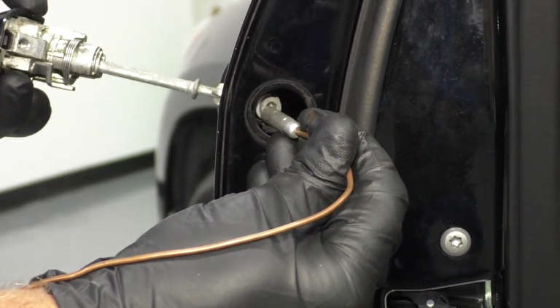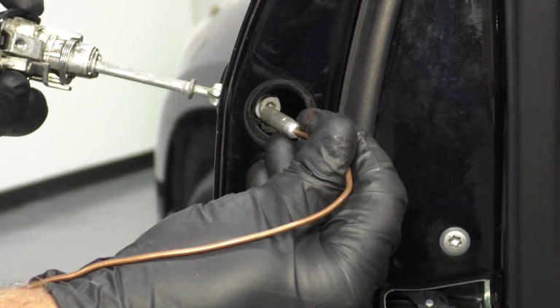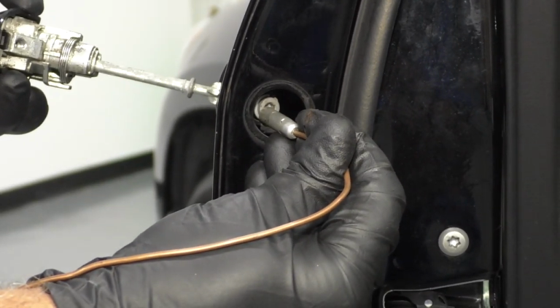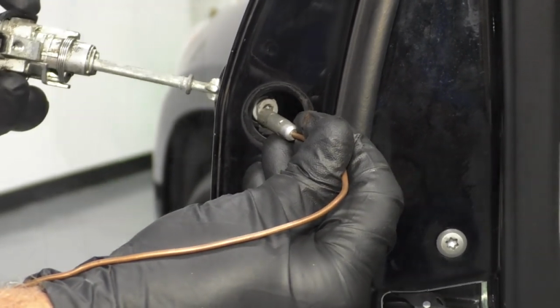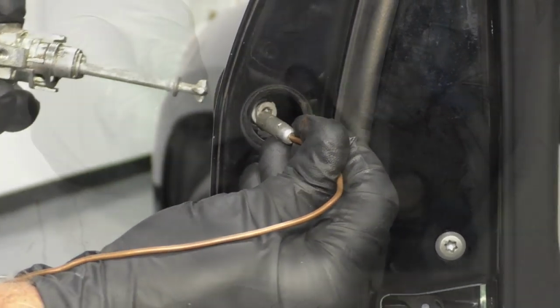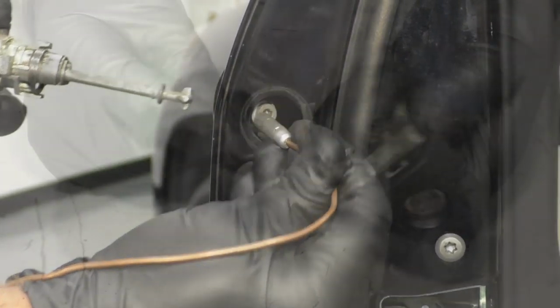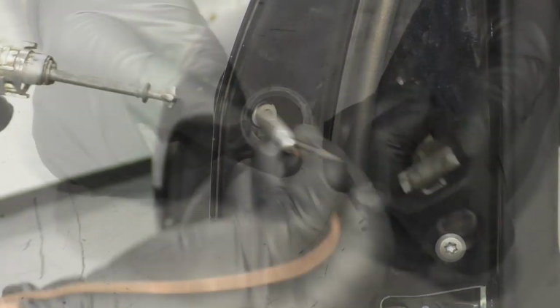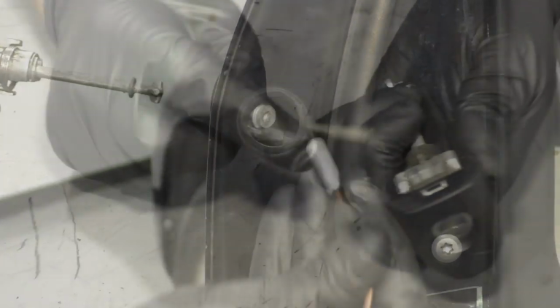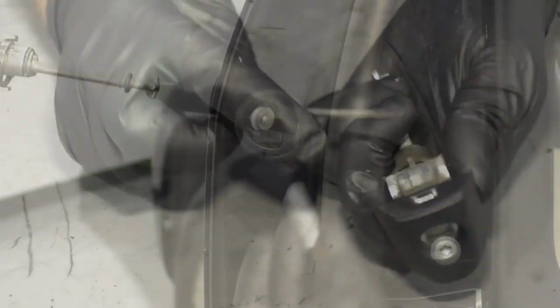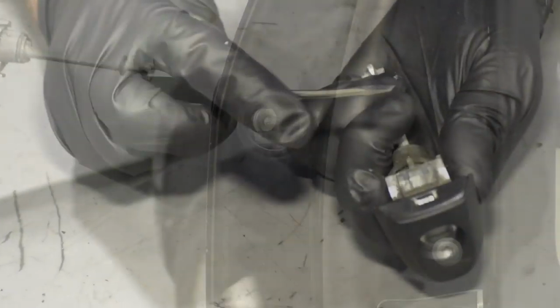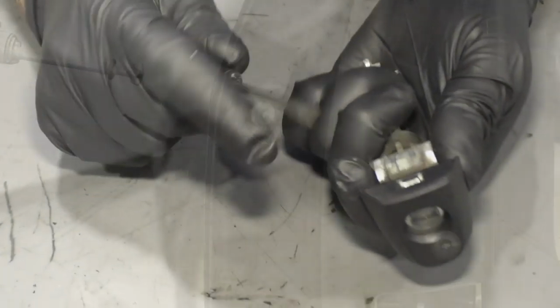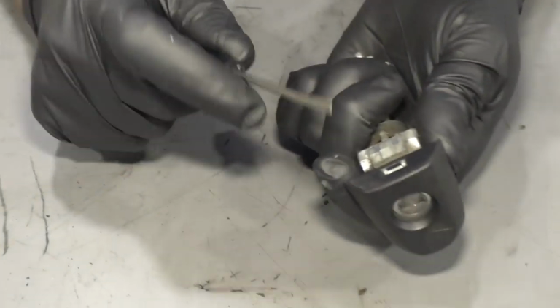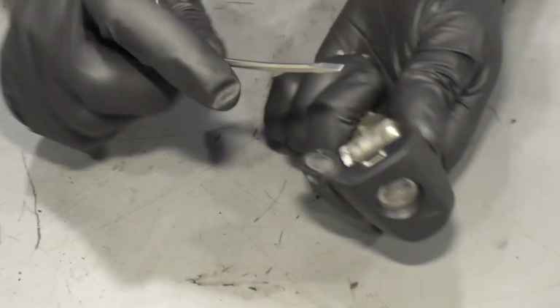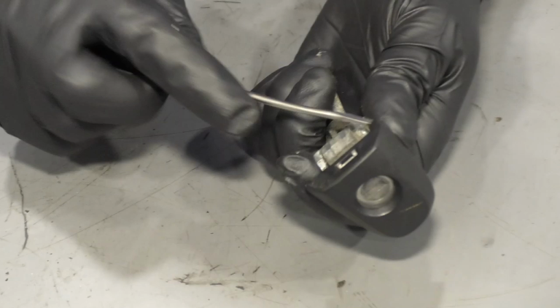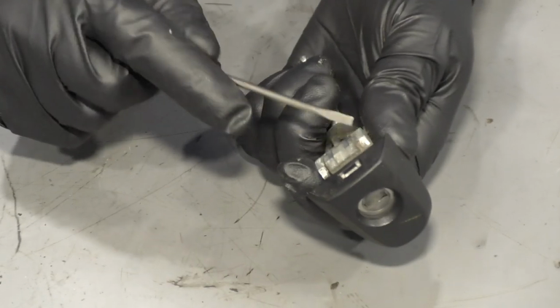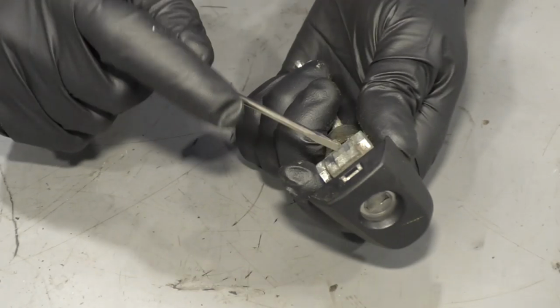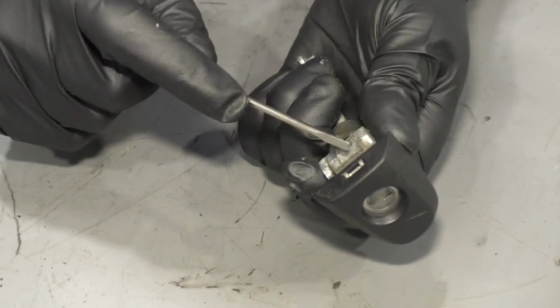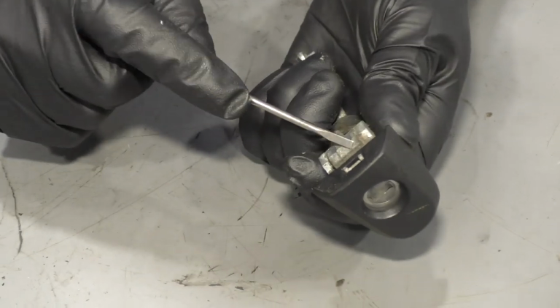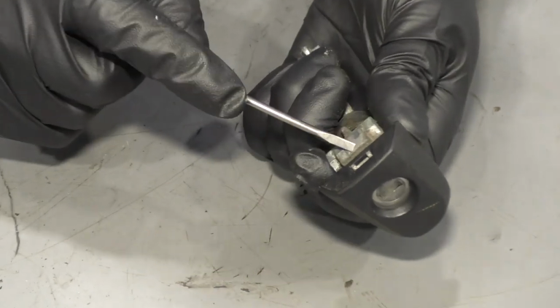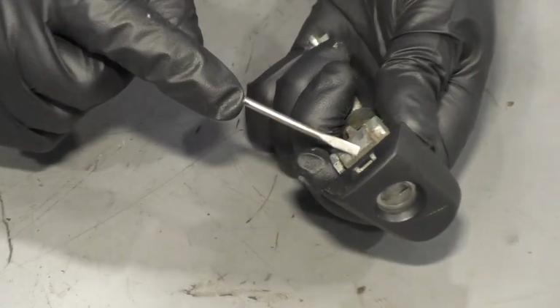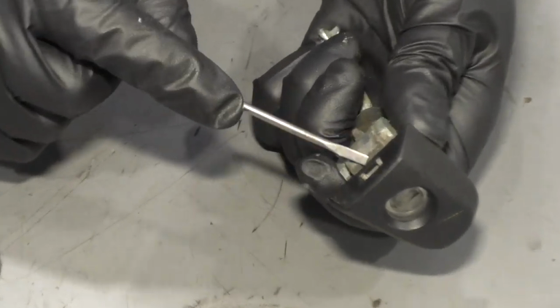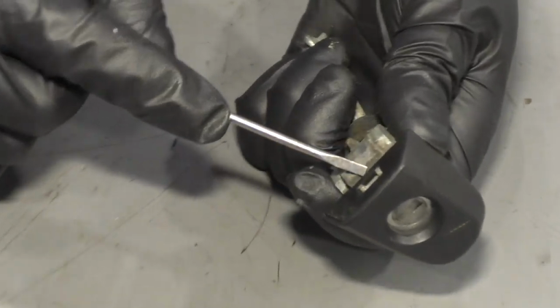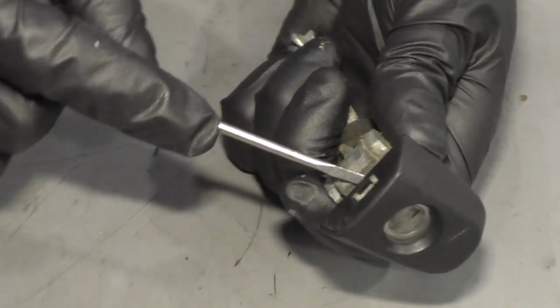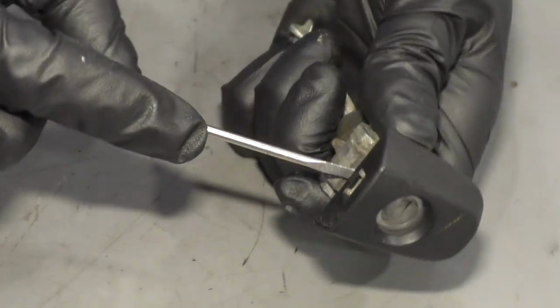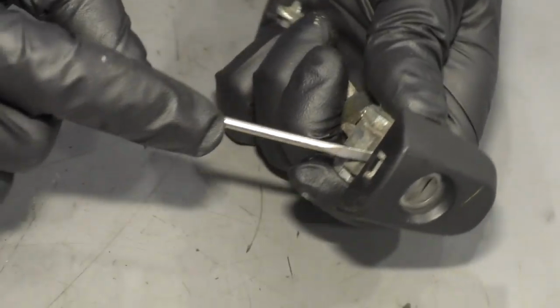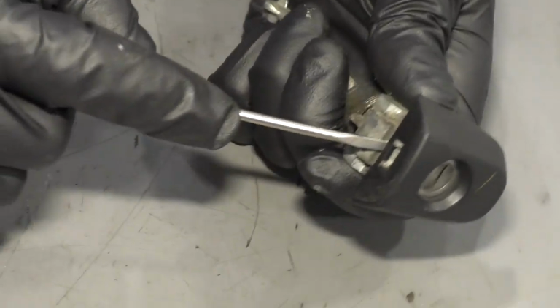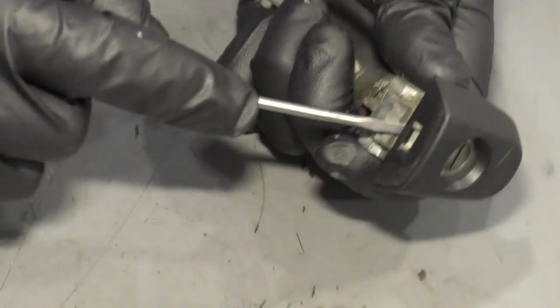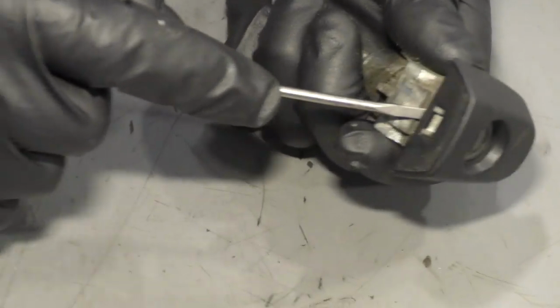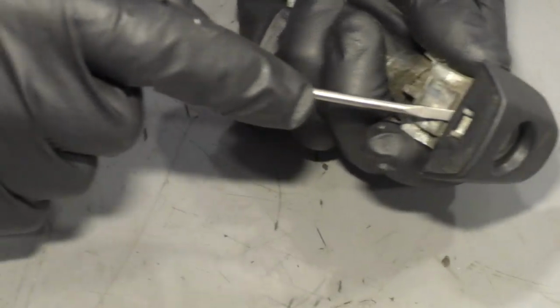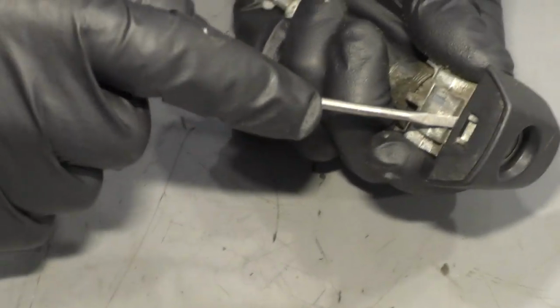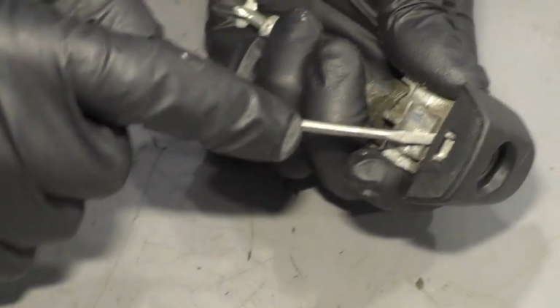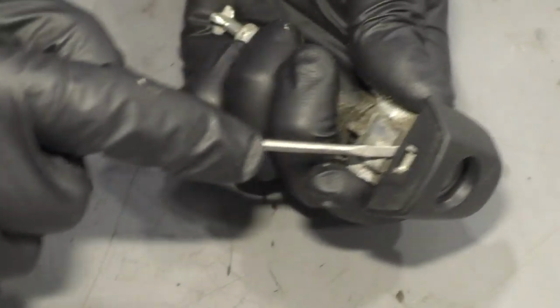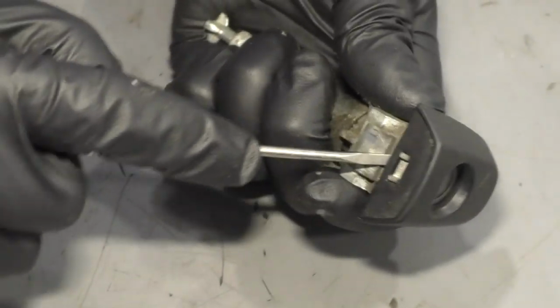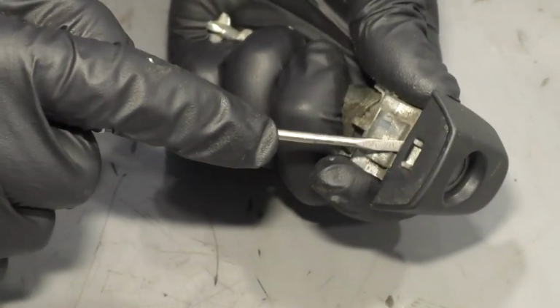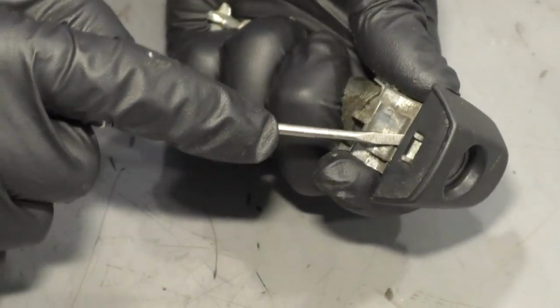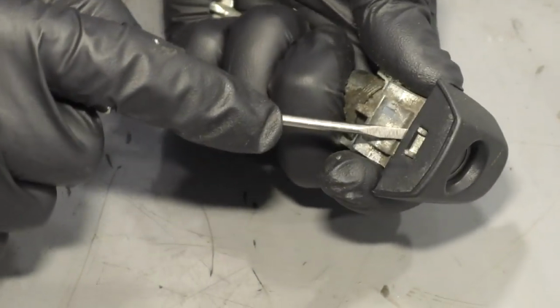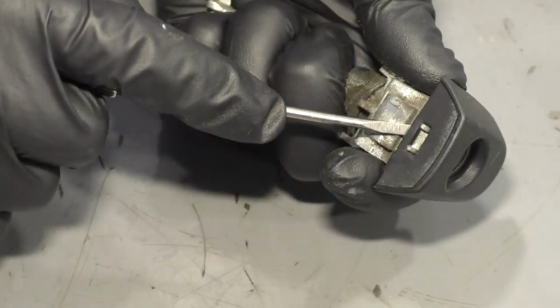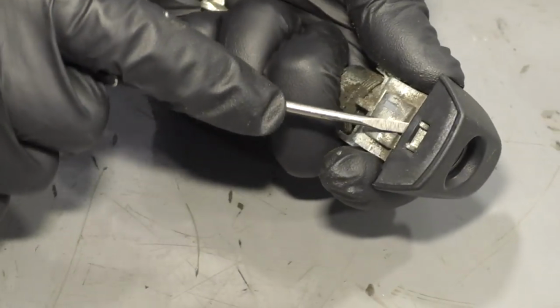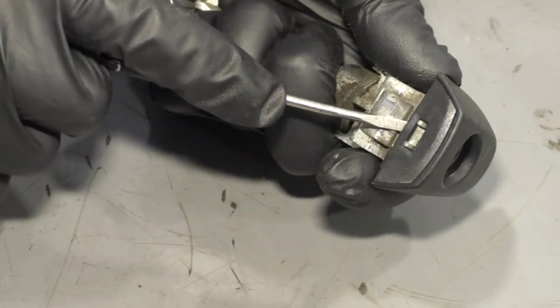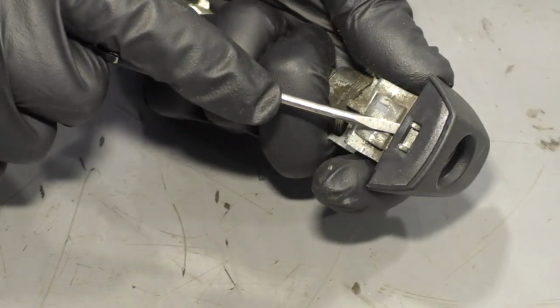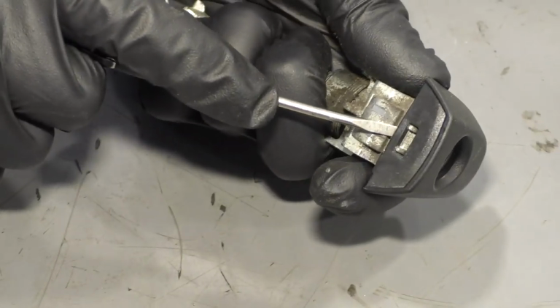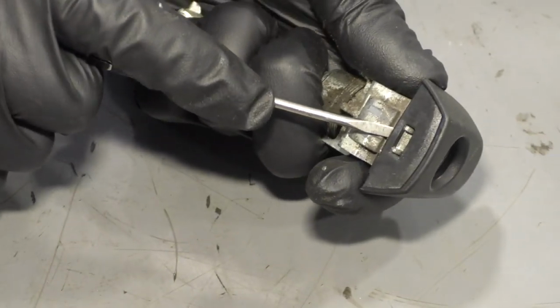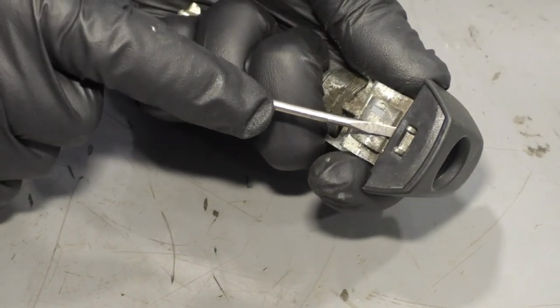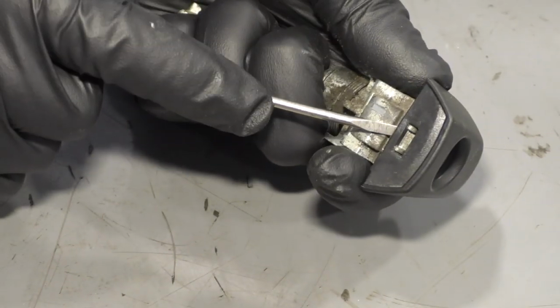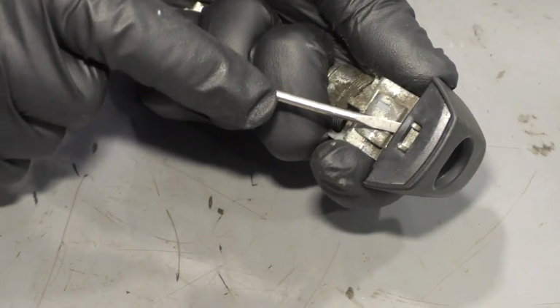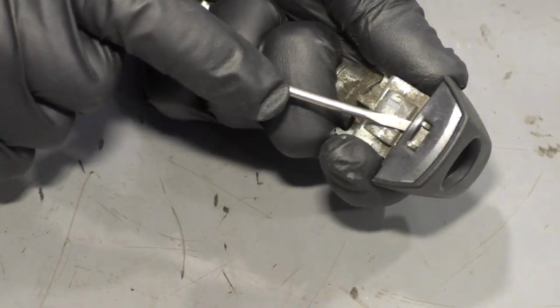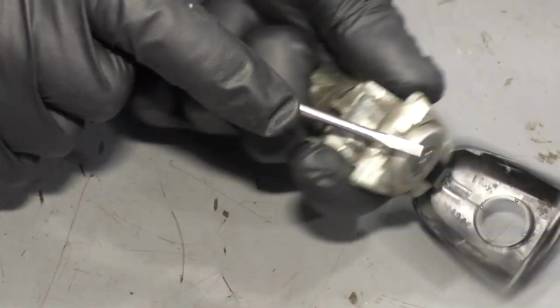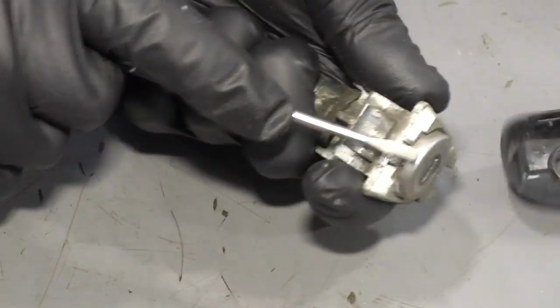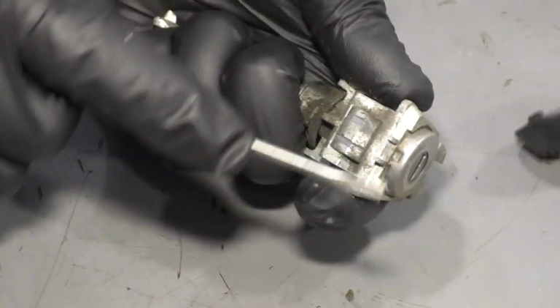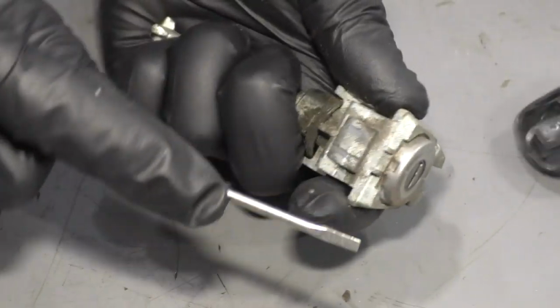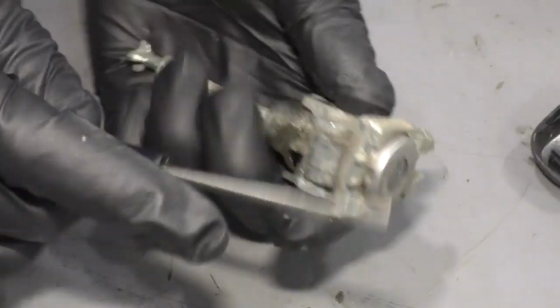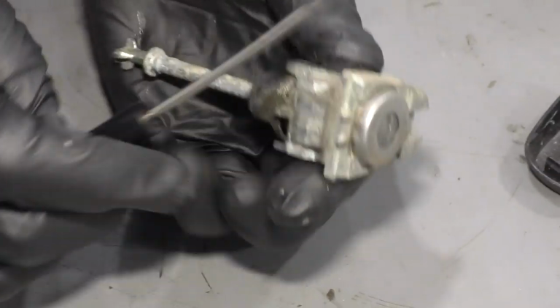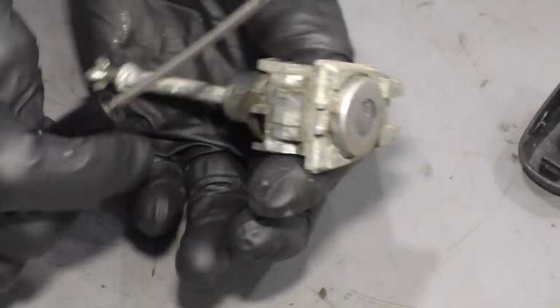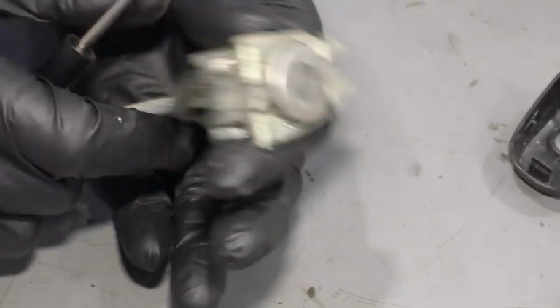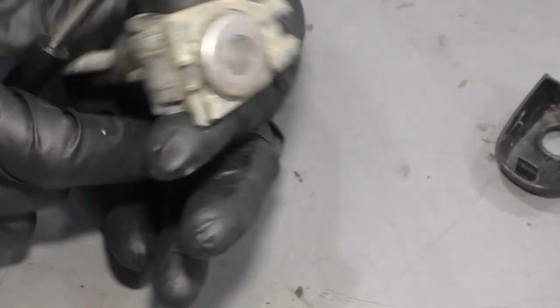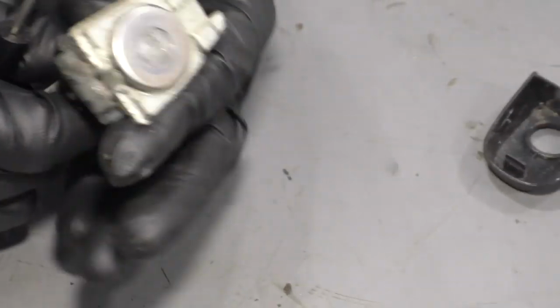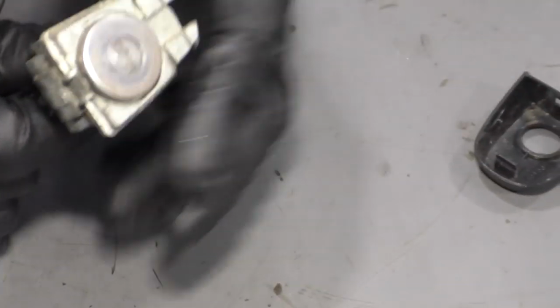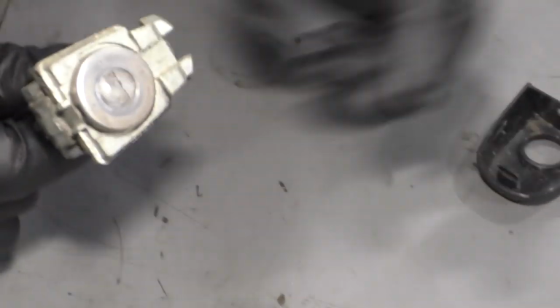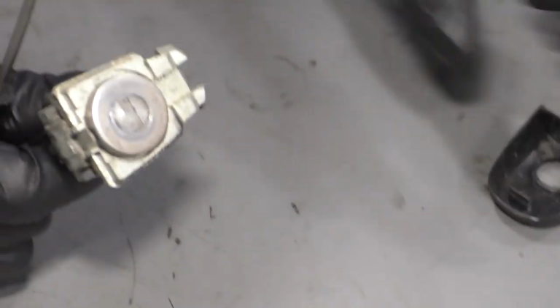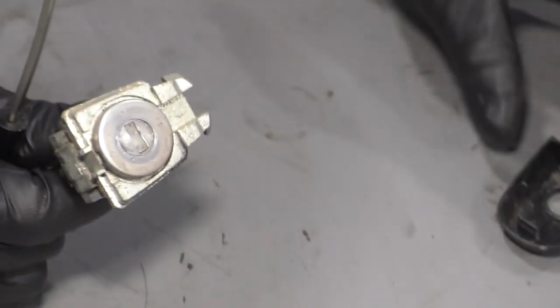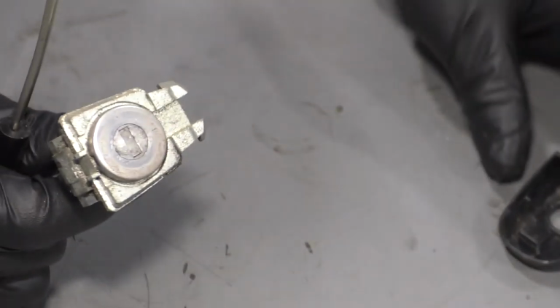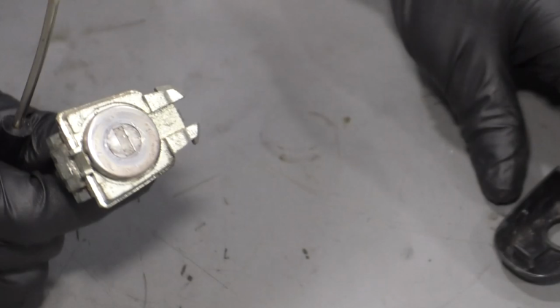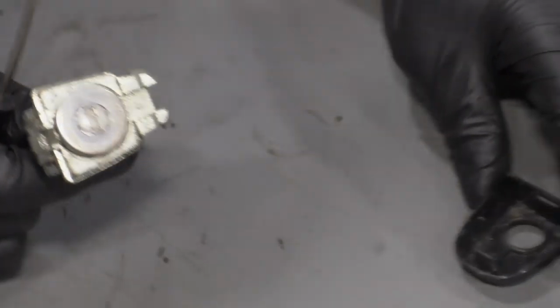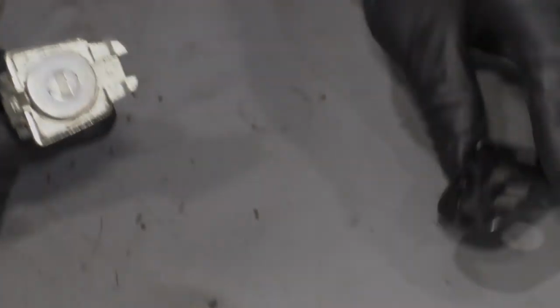Take this cover off, just take the pocket screwdriver, get underneath here, and it pops right off.